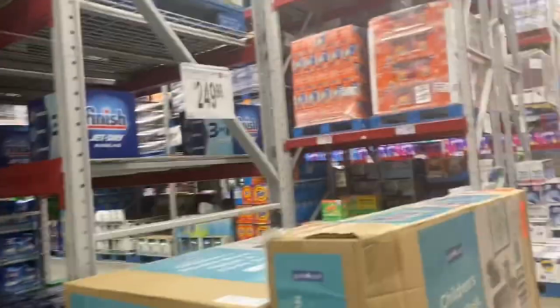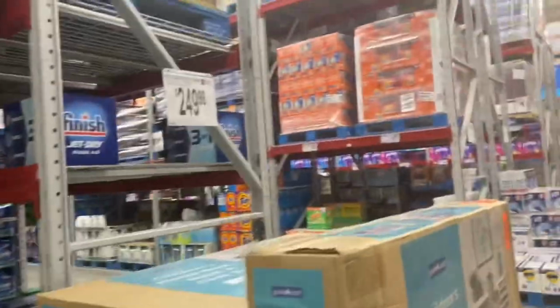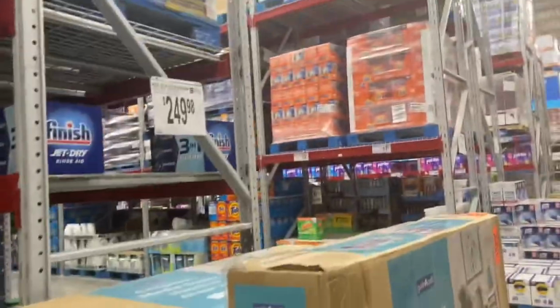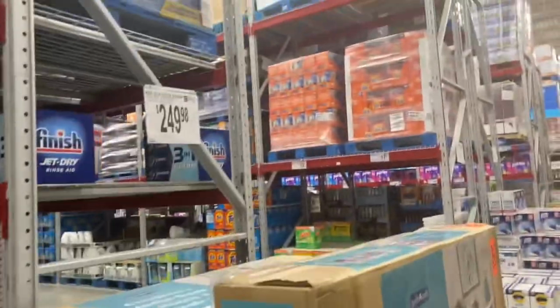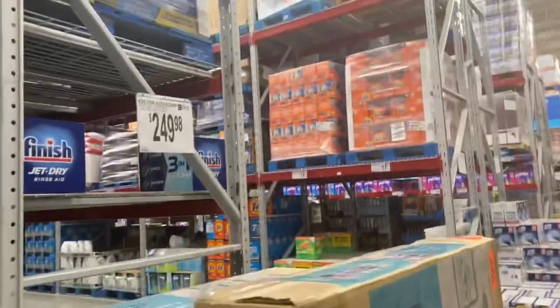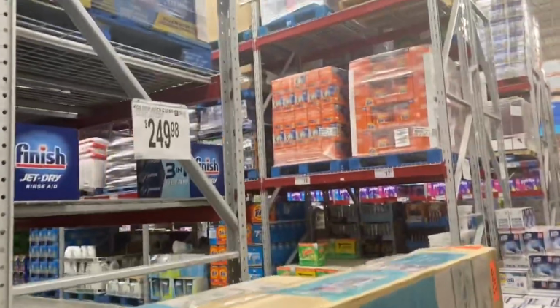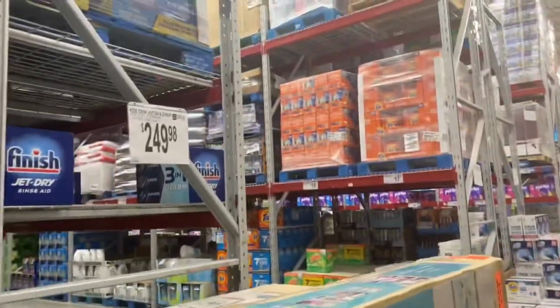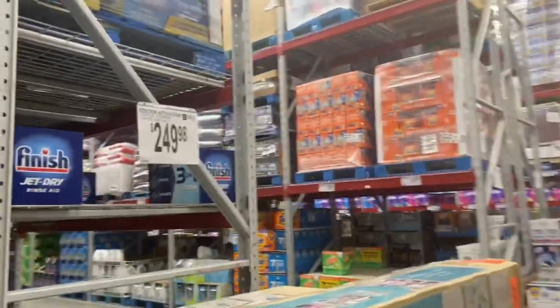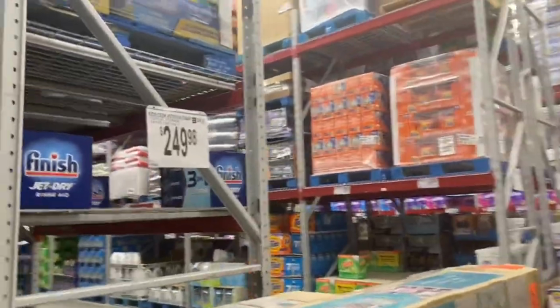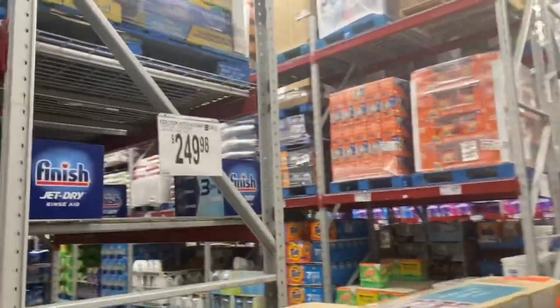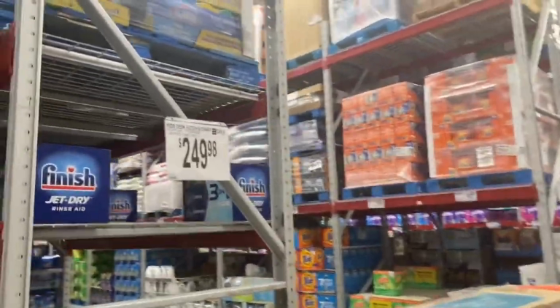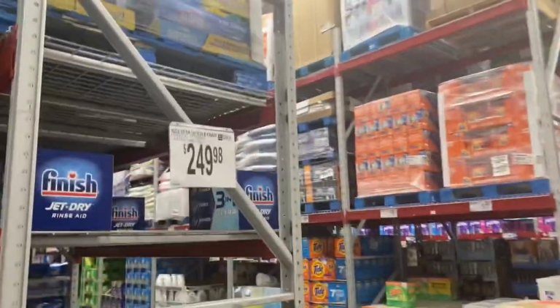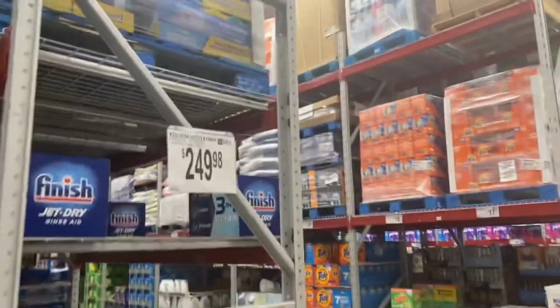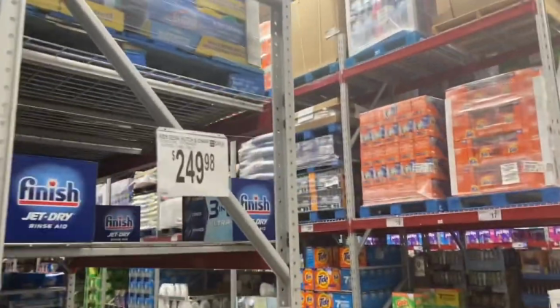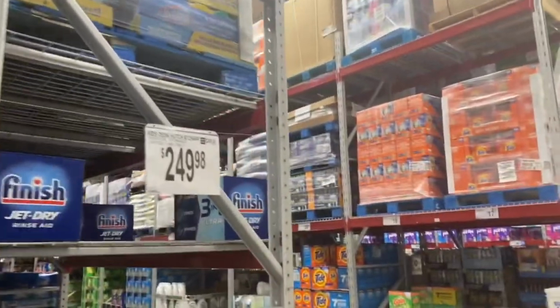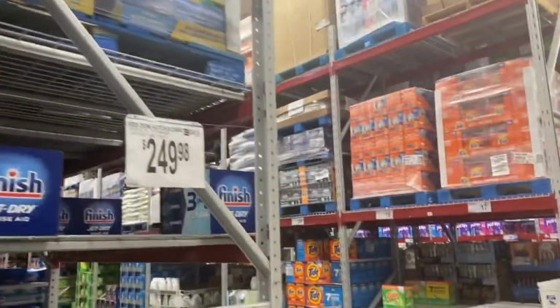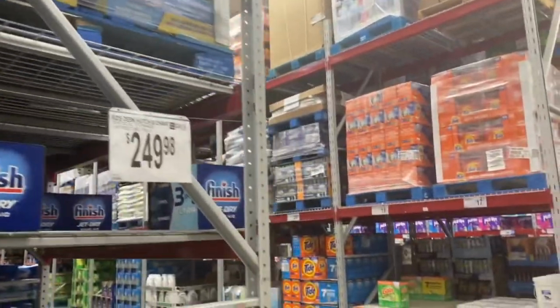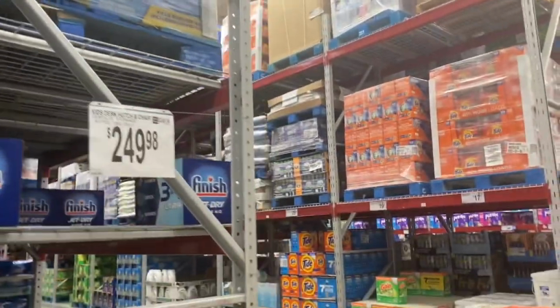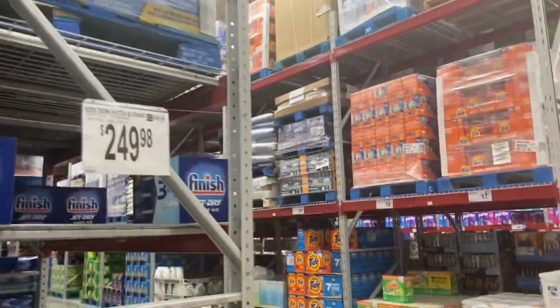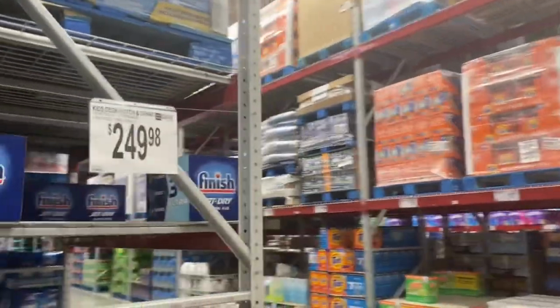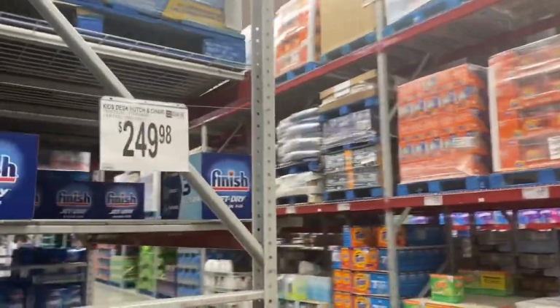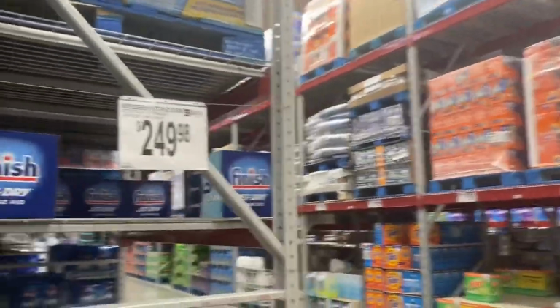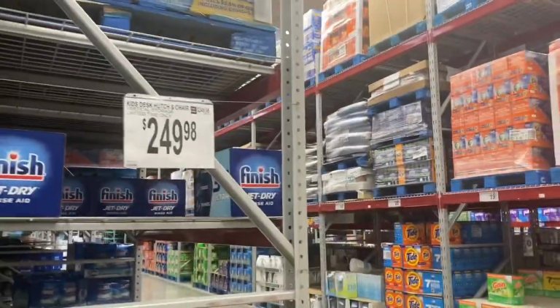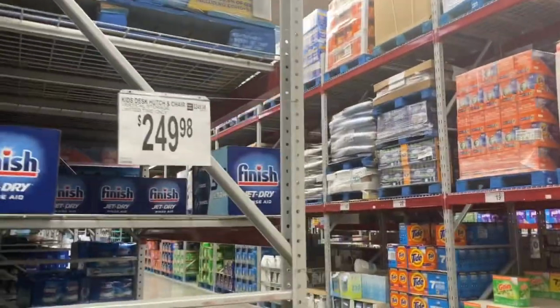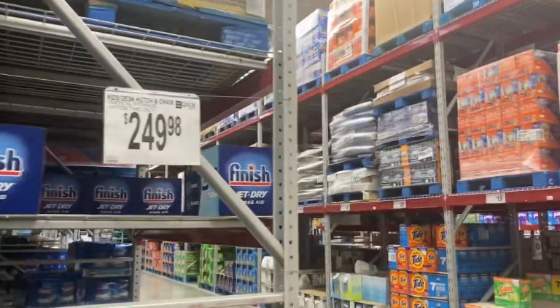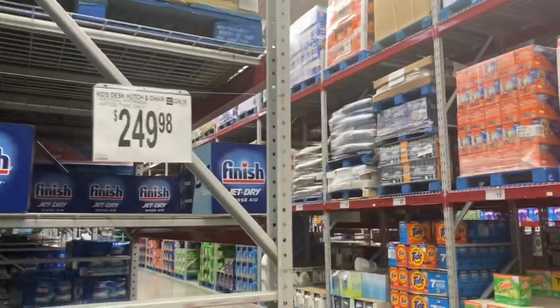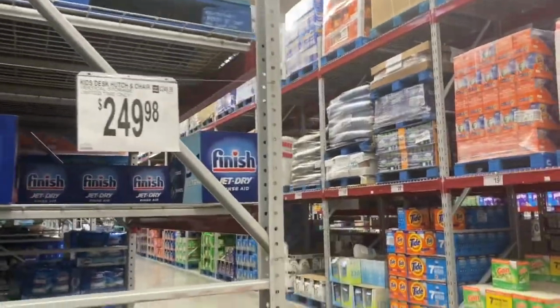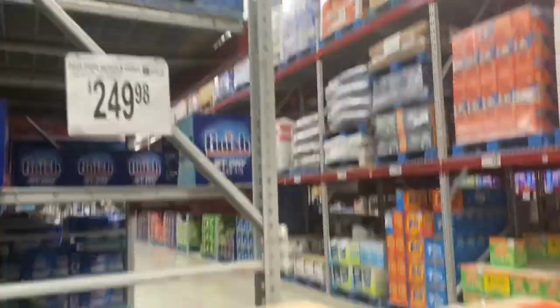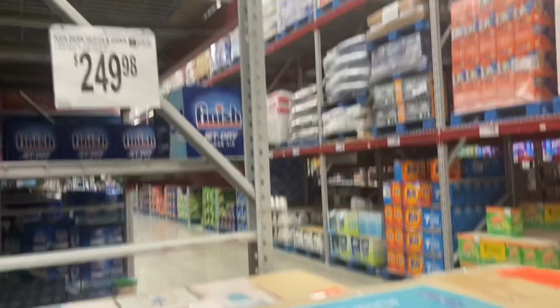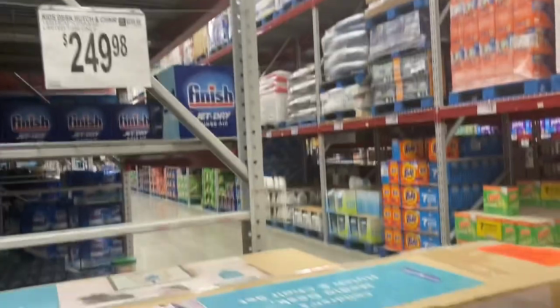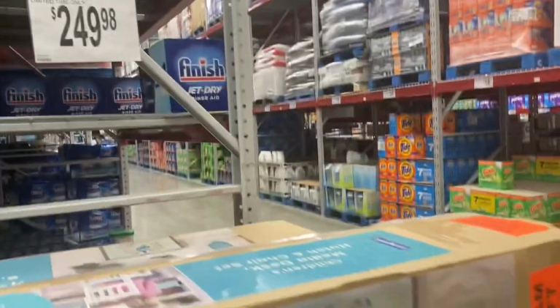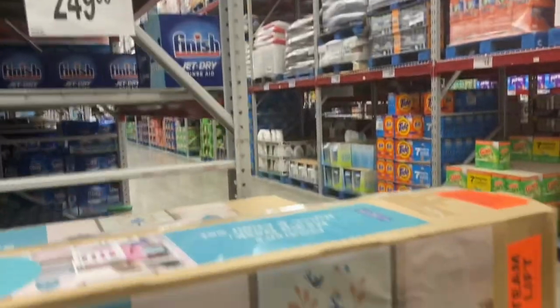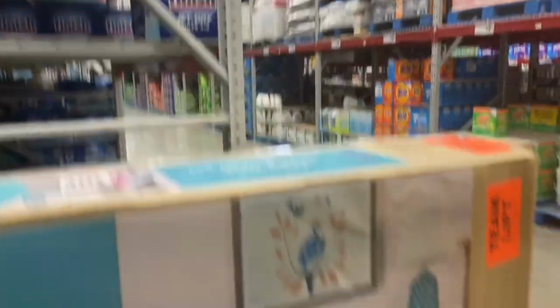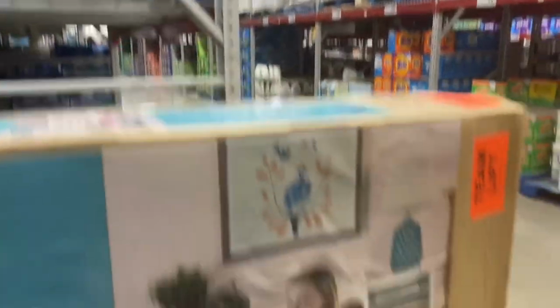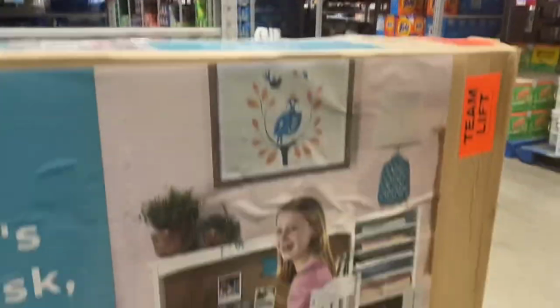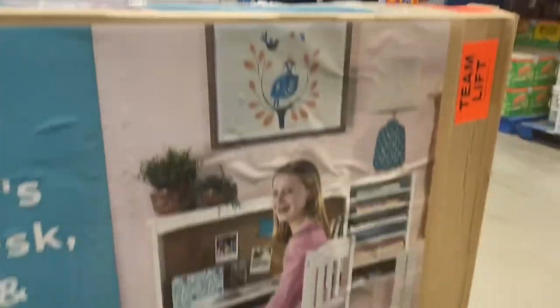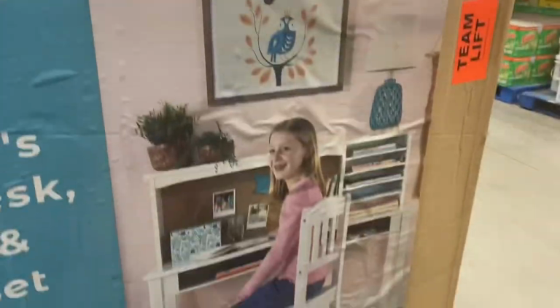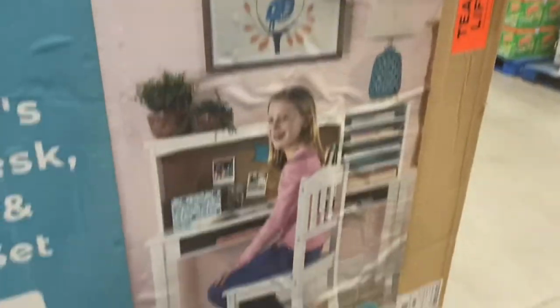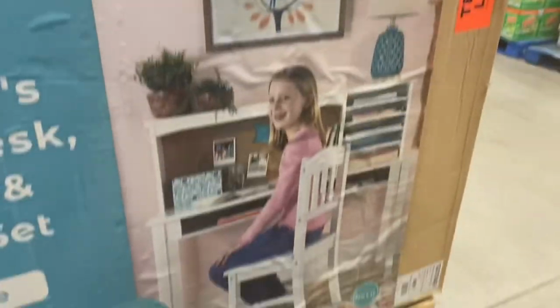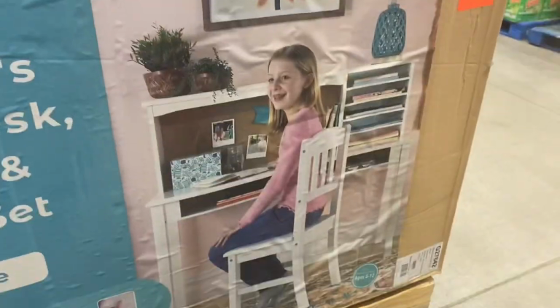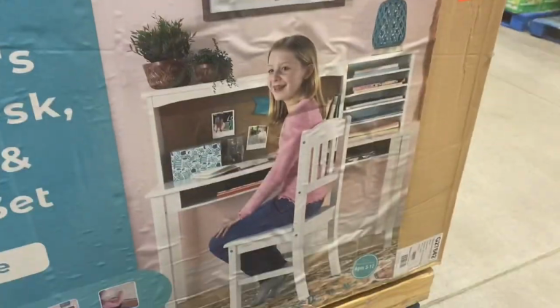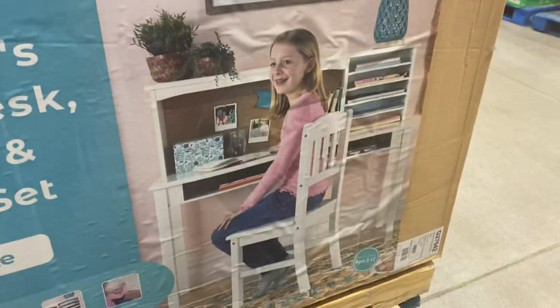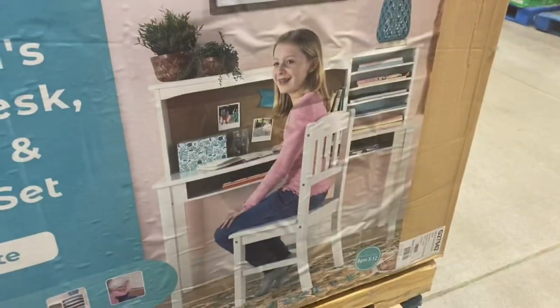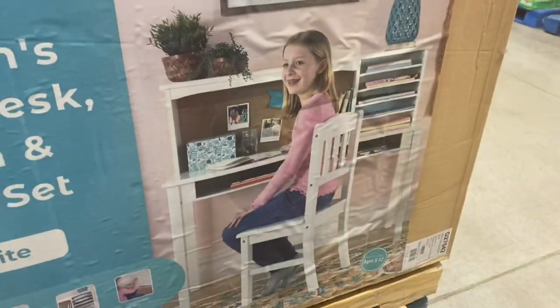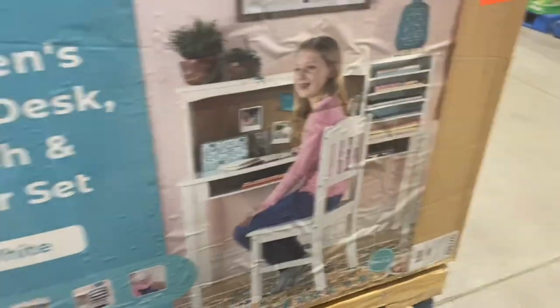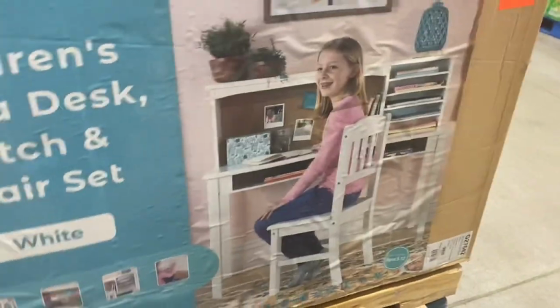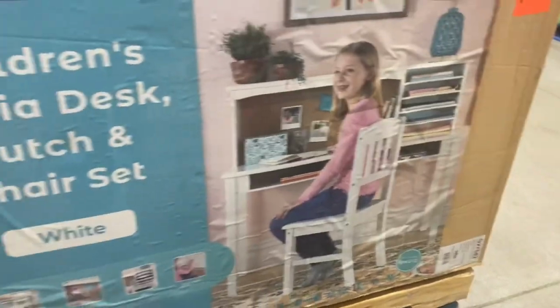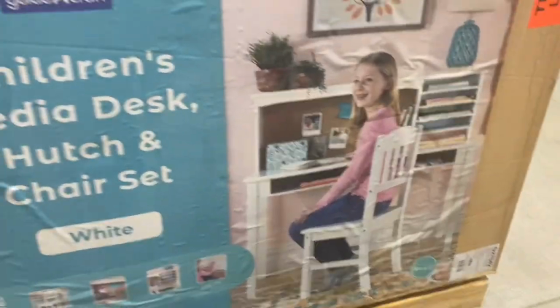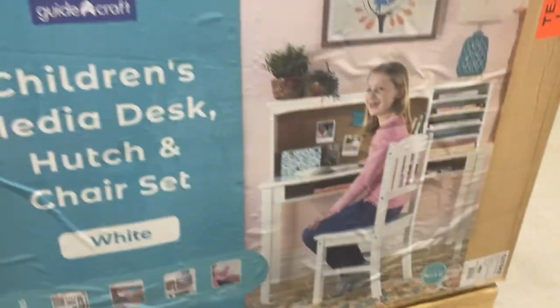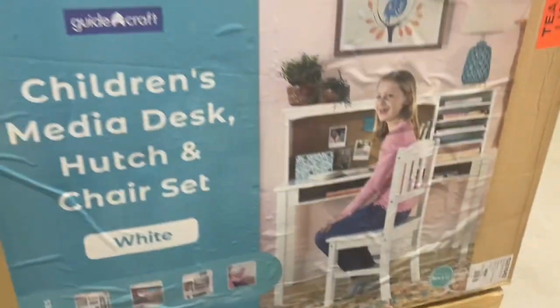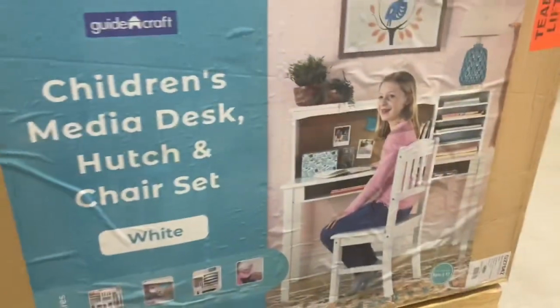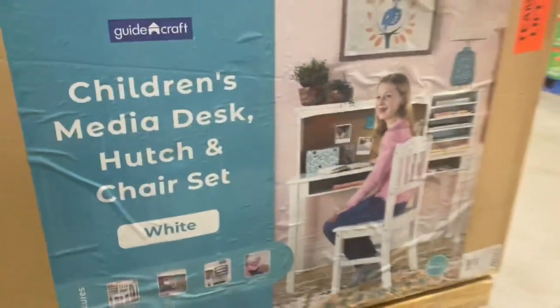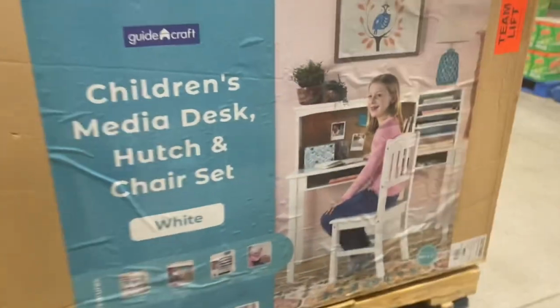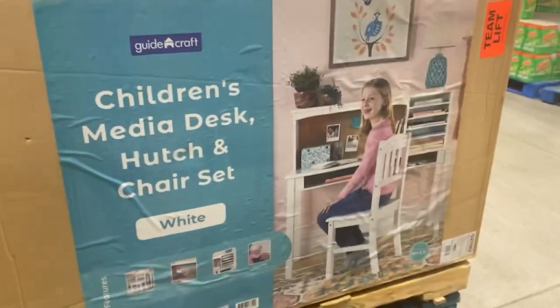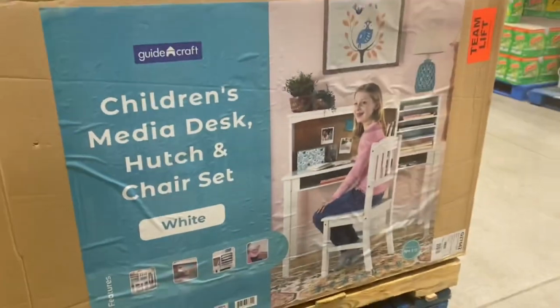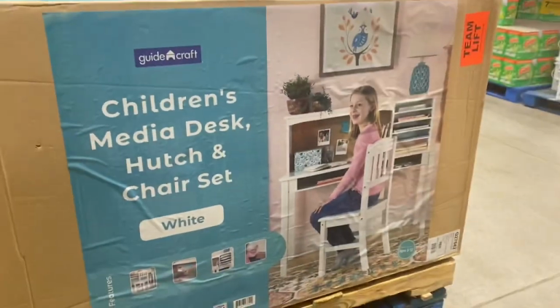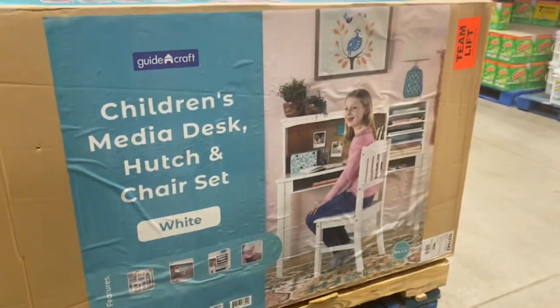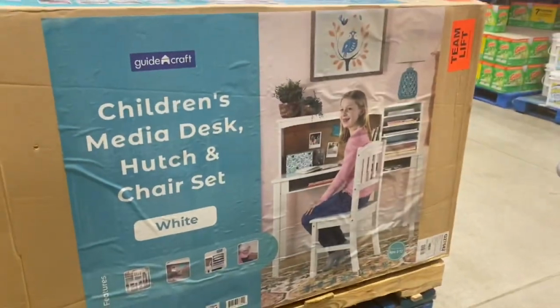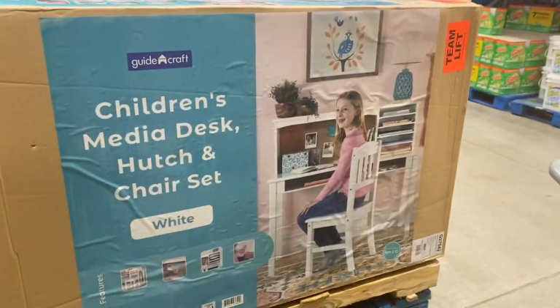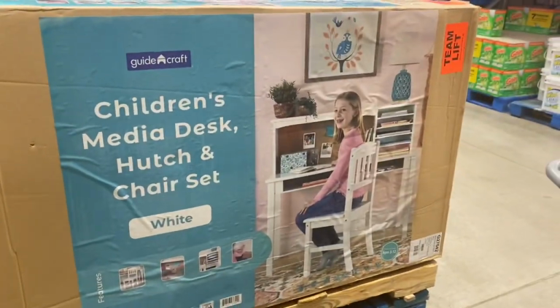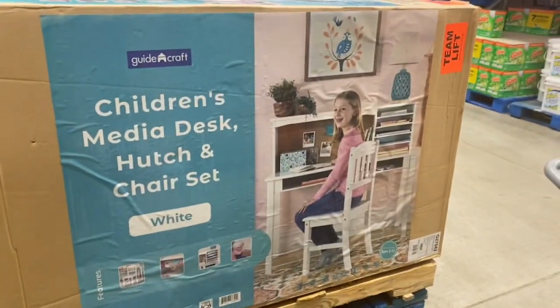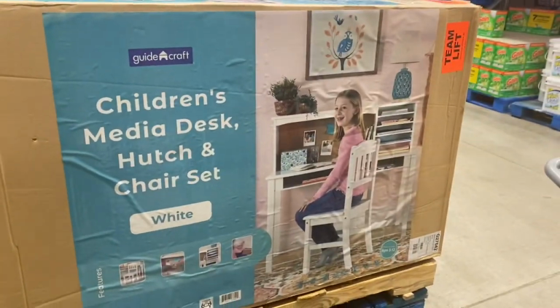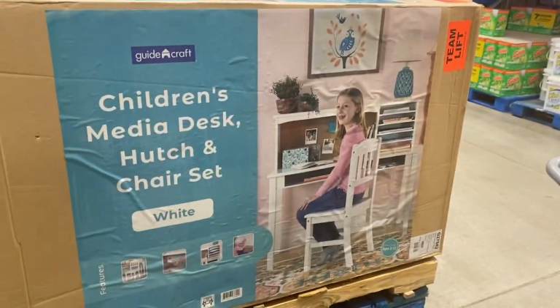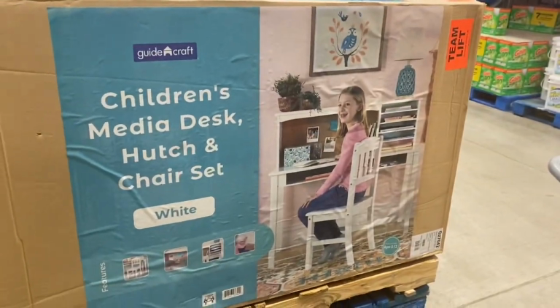How cute is this little kid's desk hutch and chair? That is adorable — for $250?